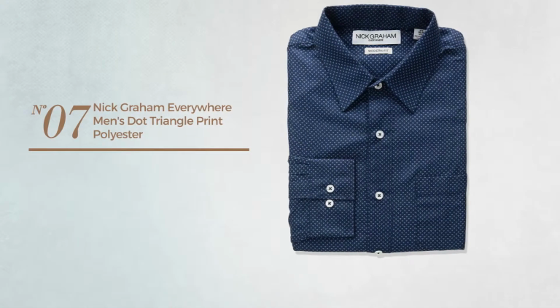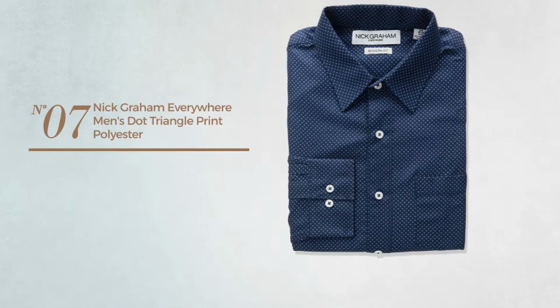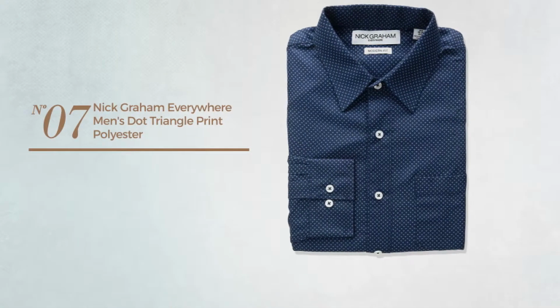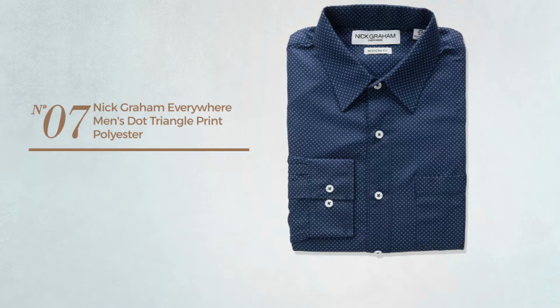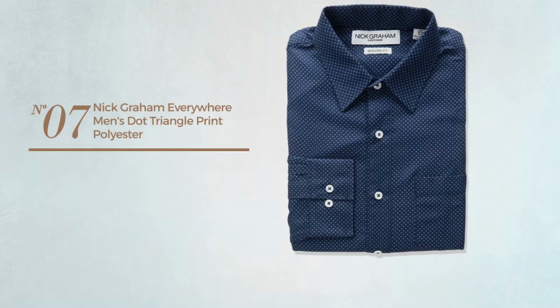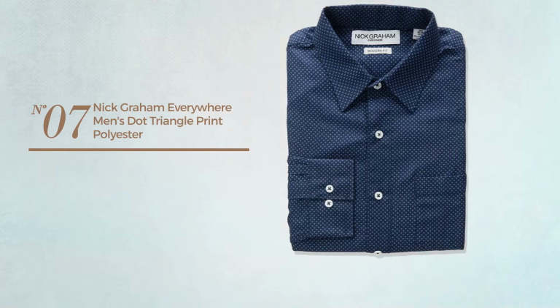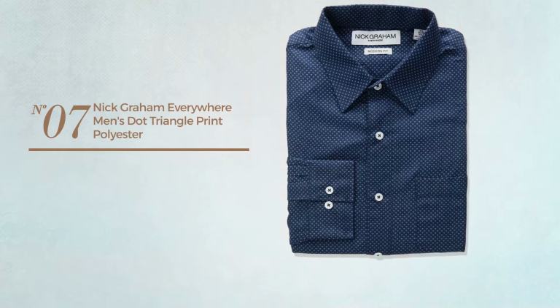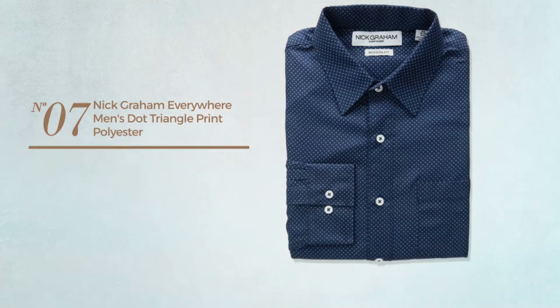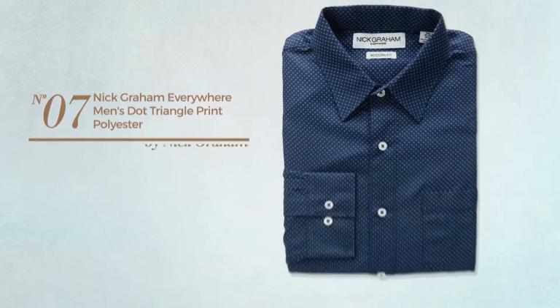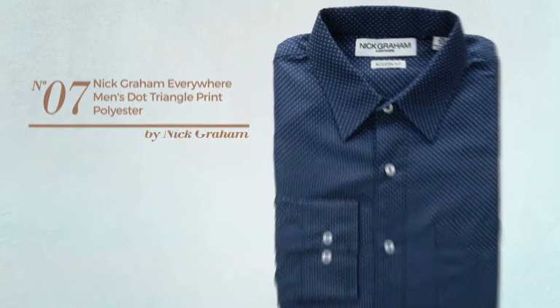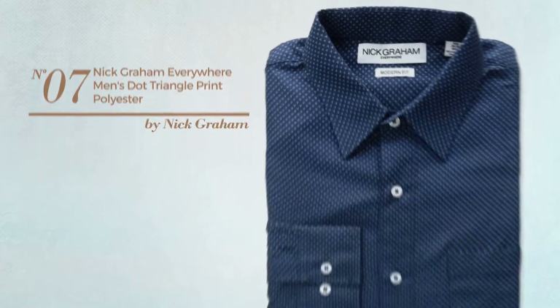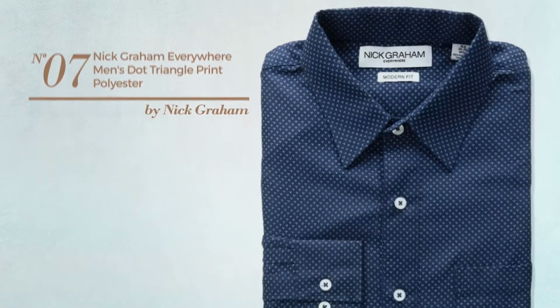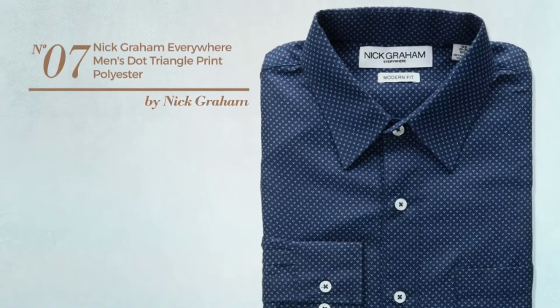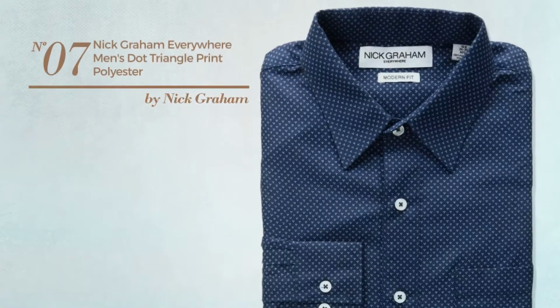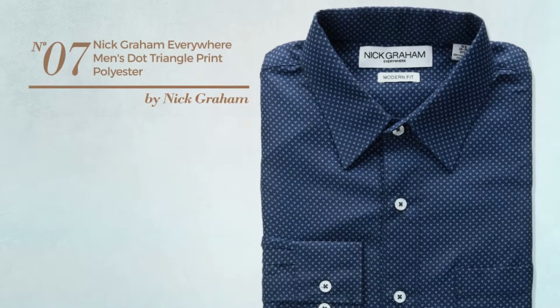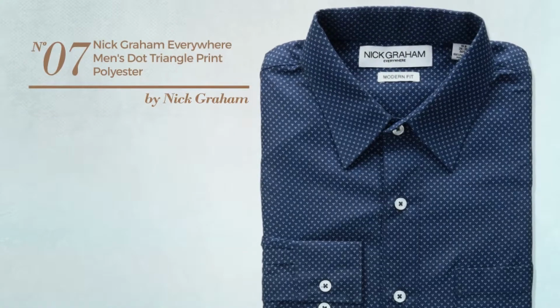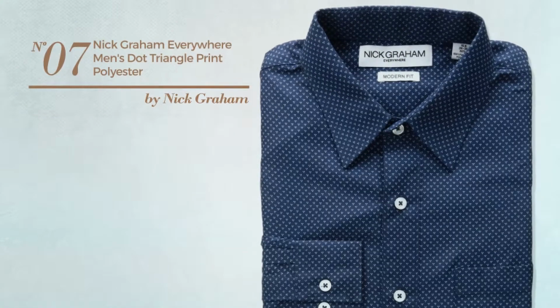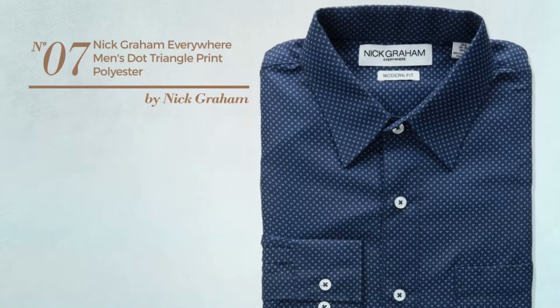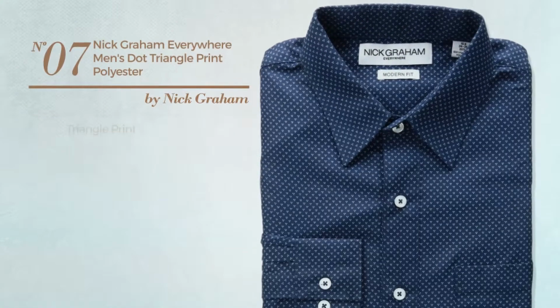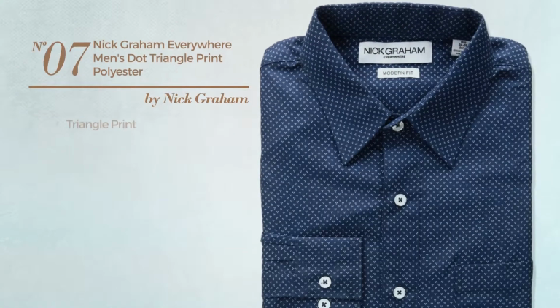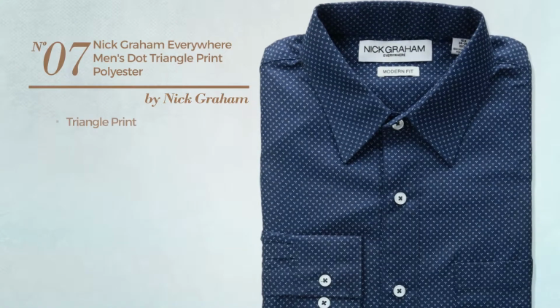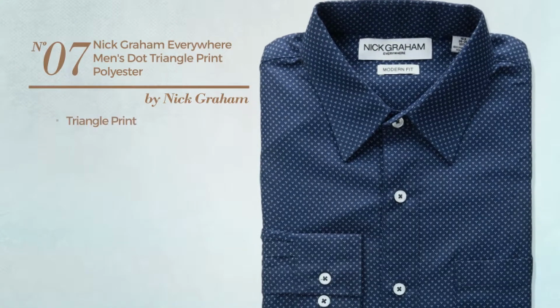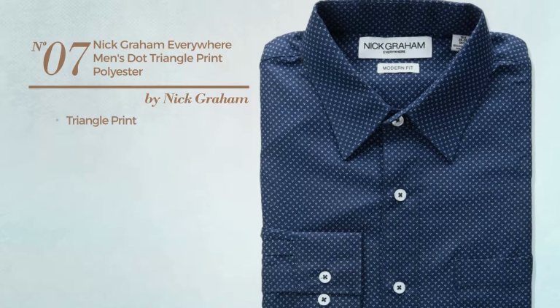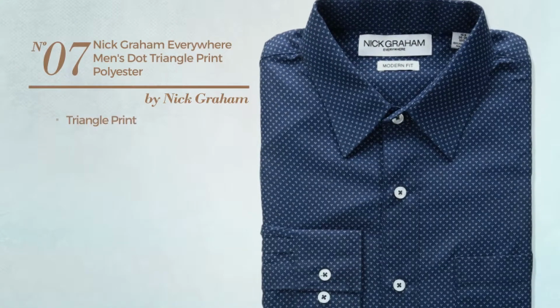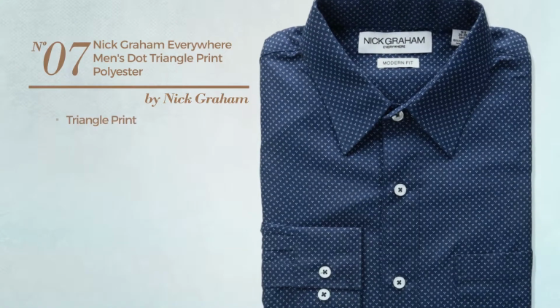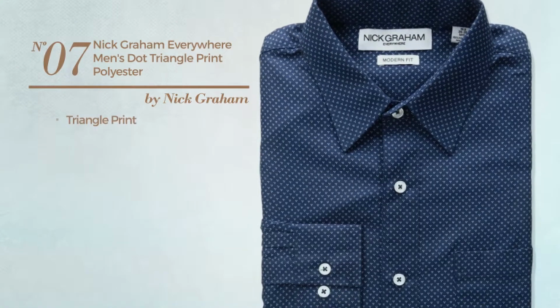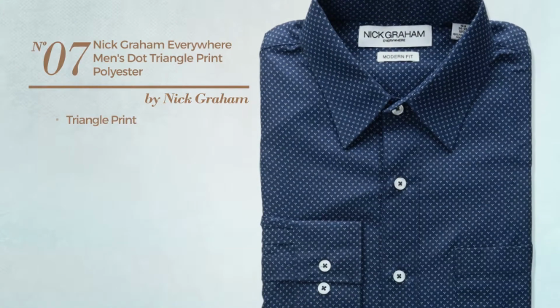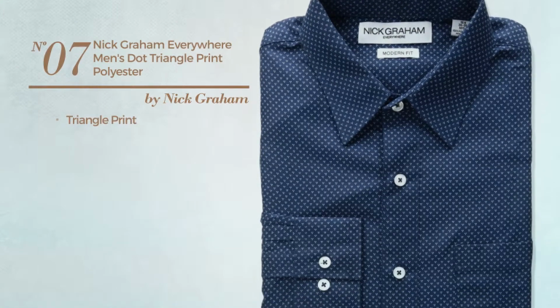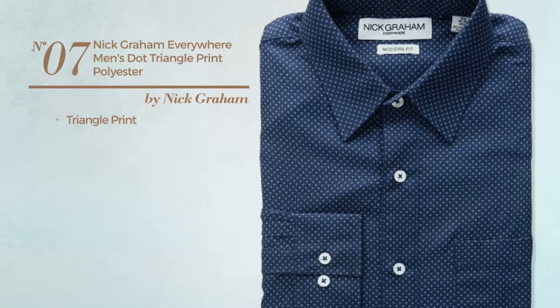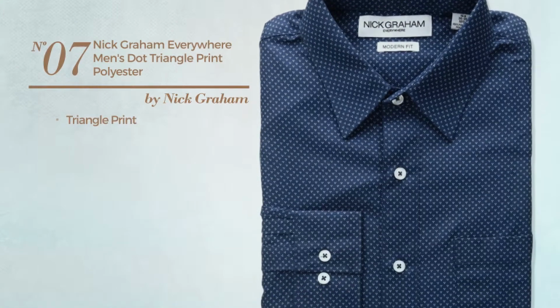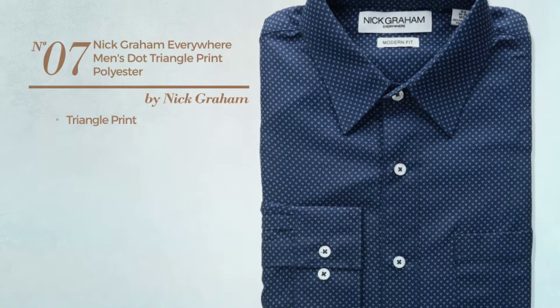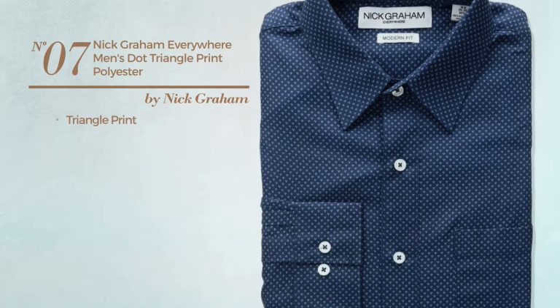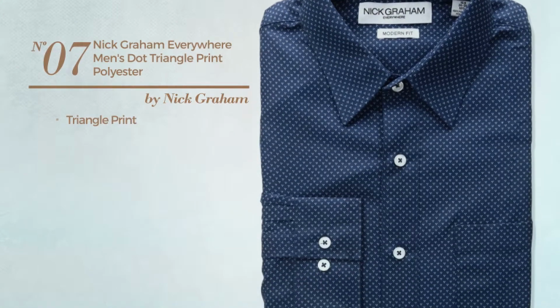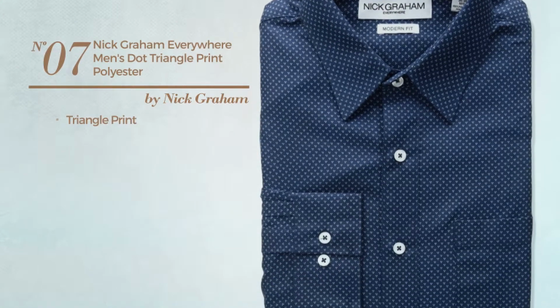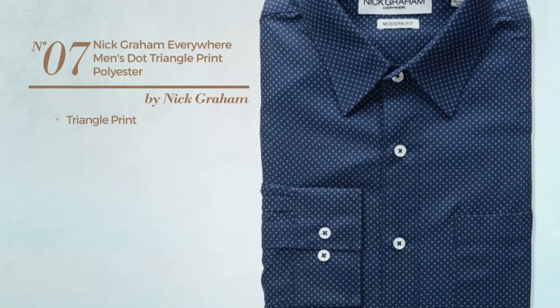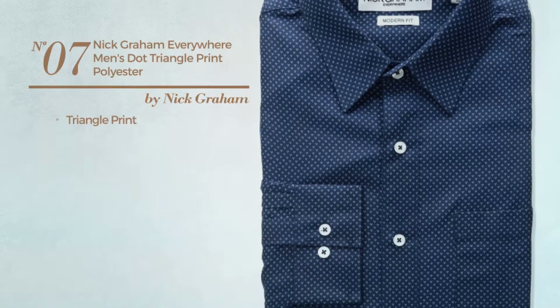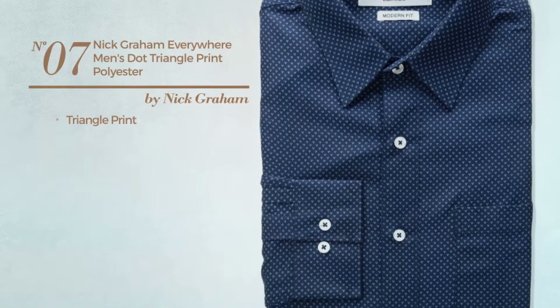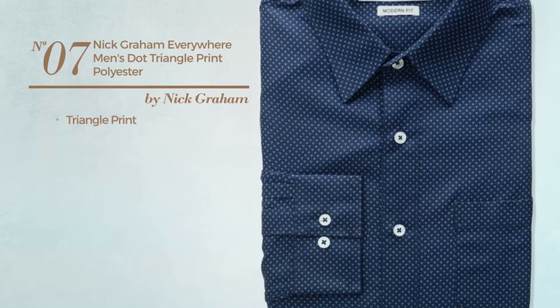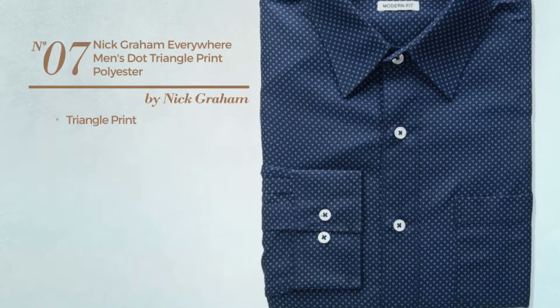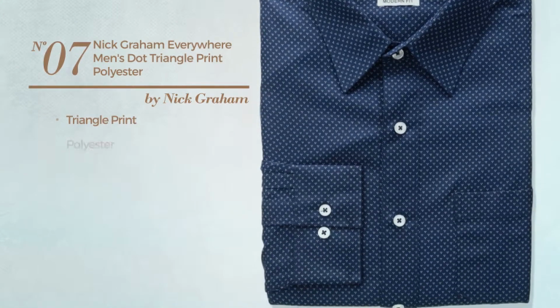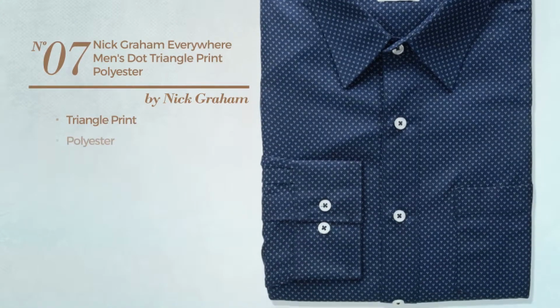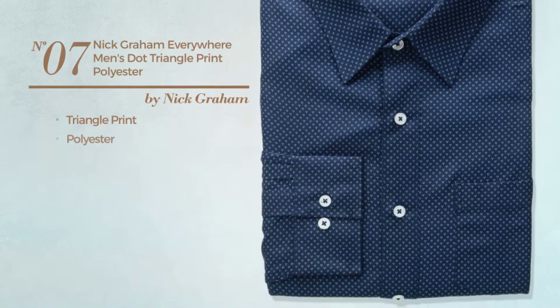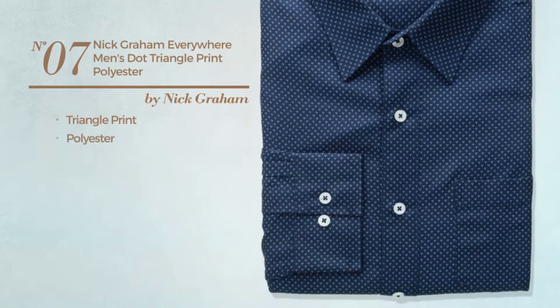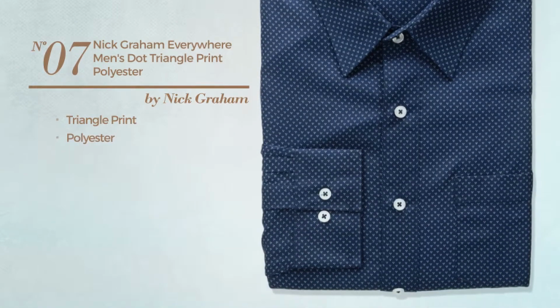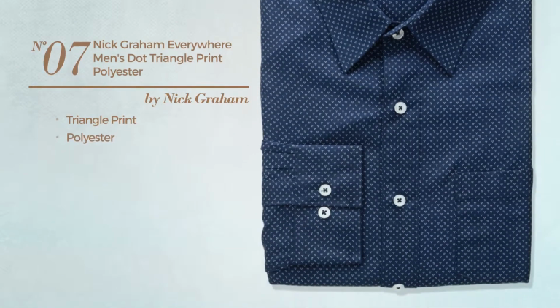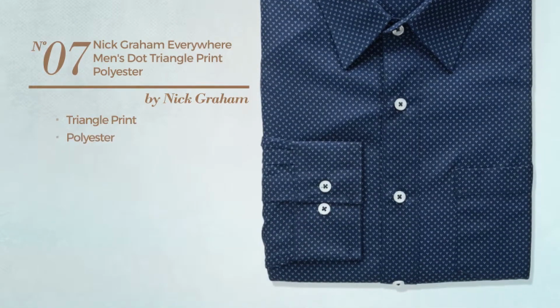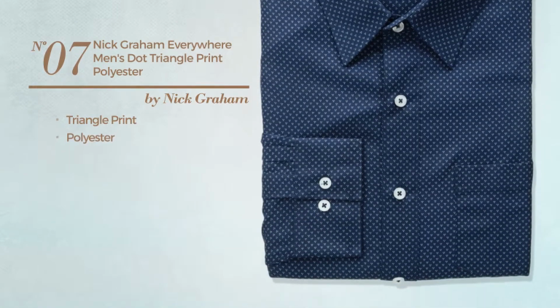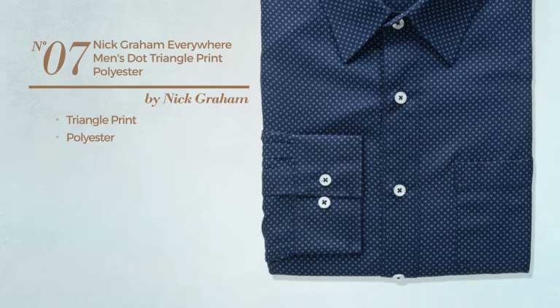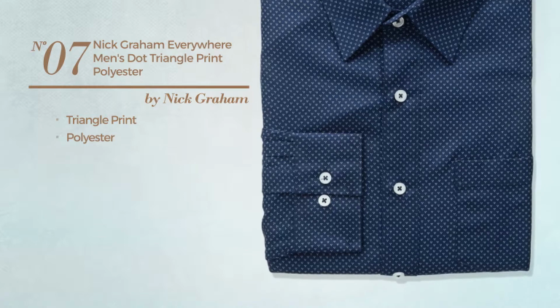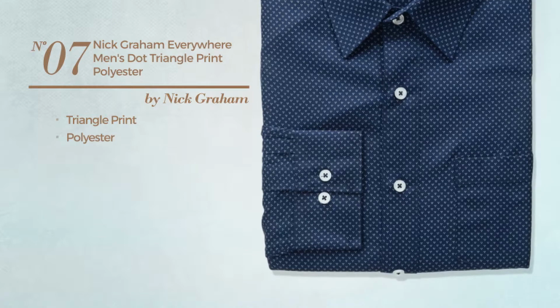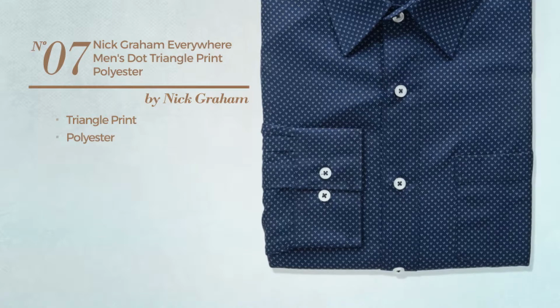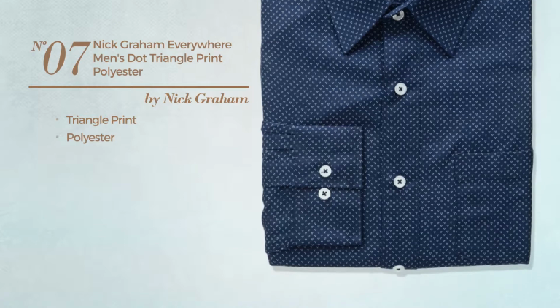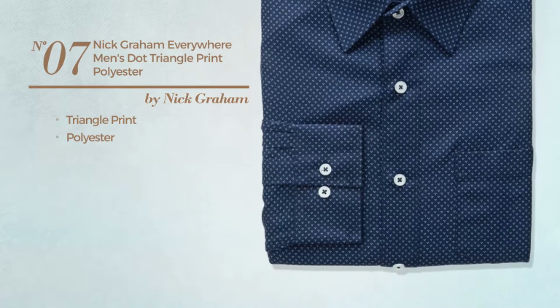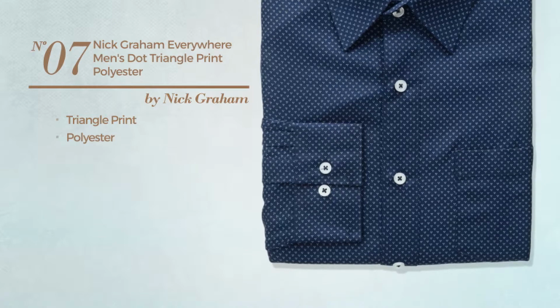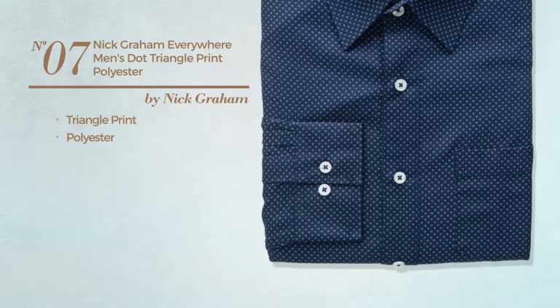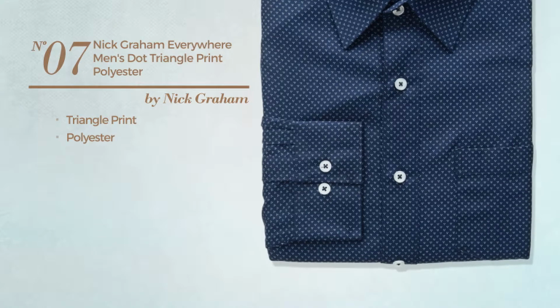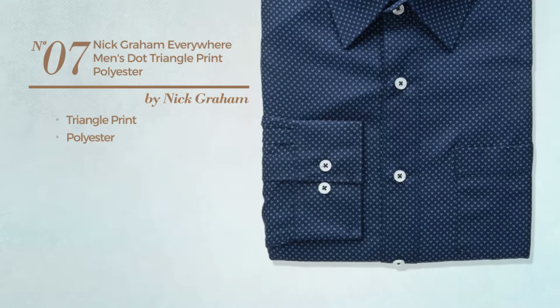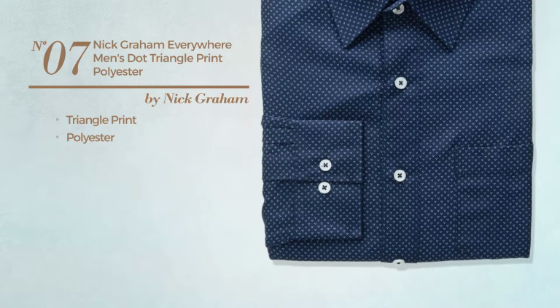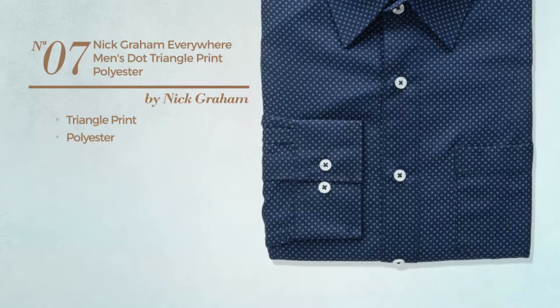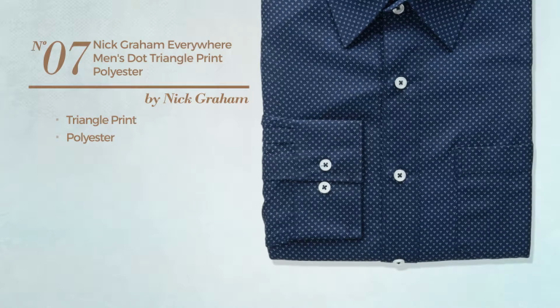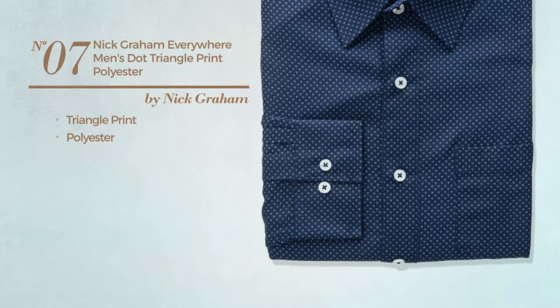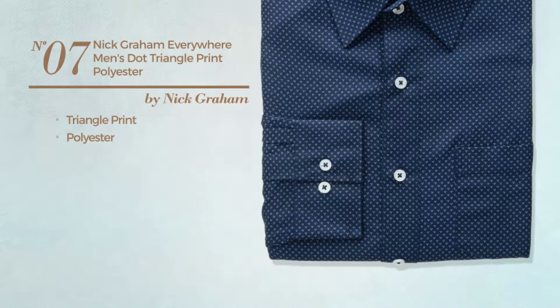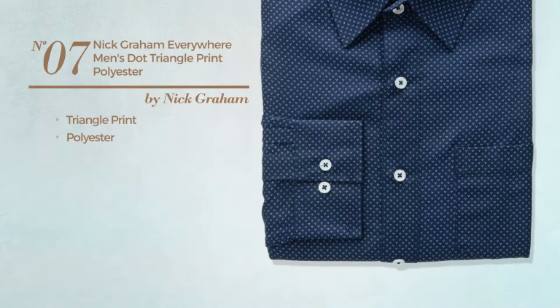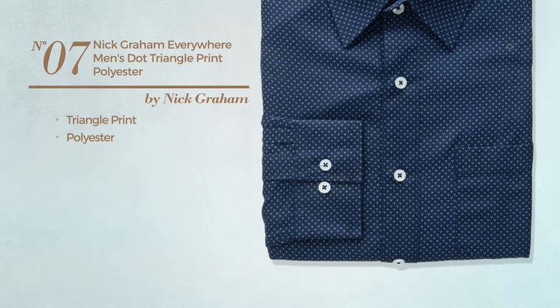Number 7. Featuring triangle print, crafted from polyester. Available just in blue color.